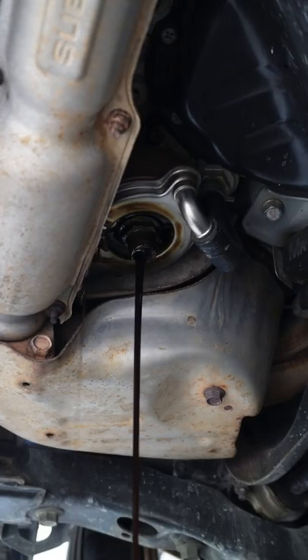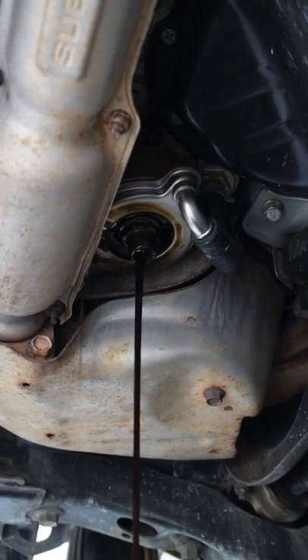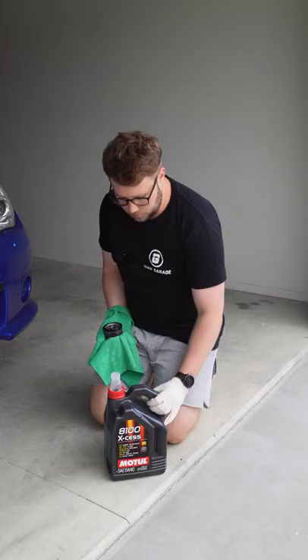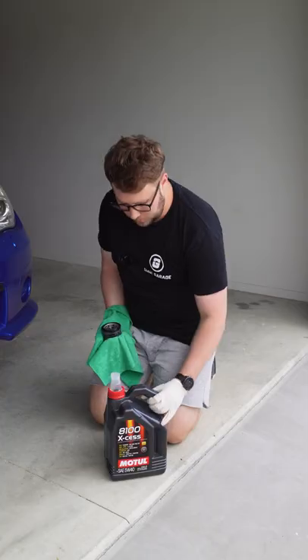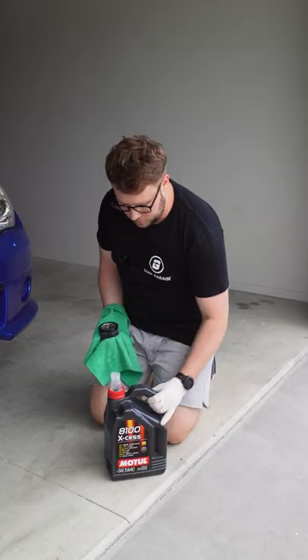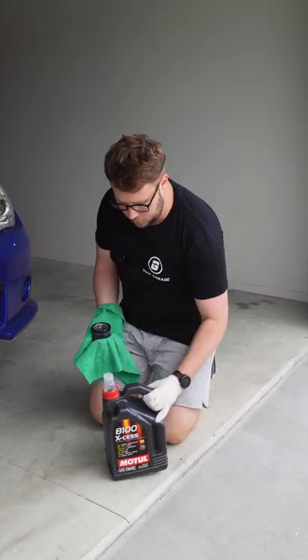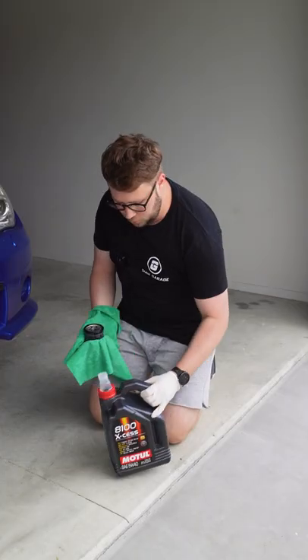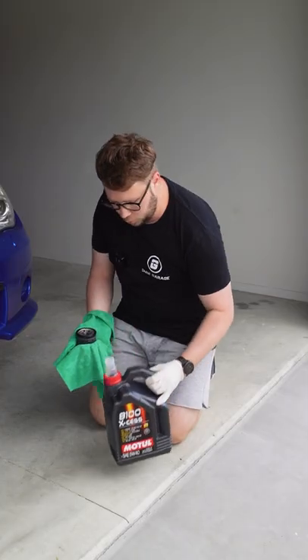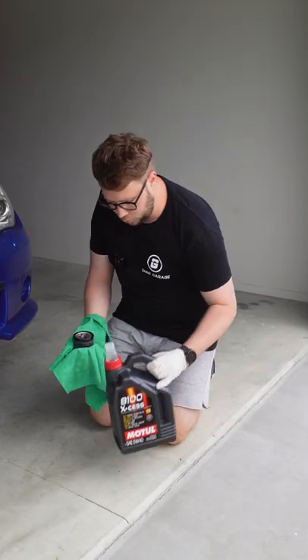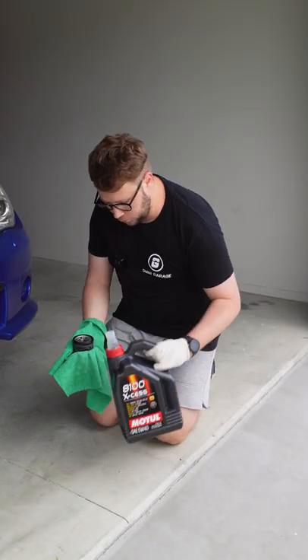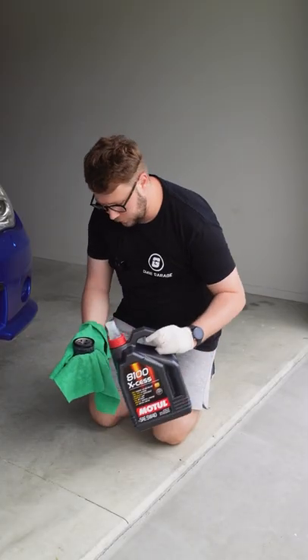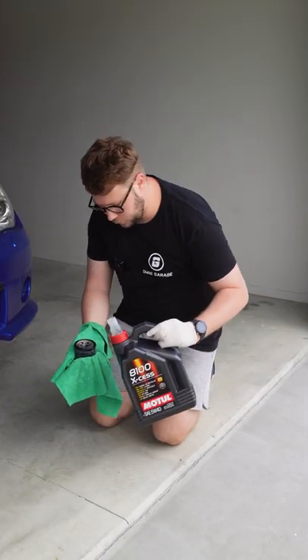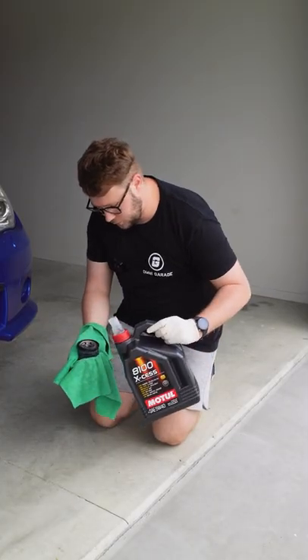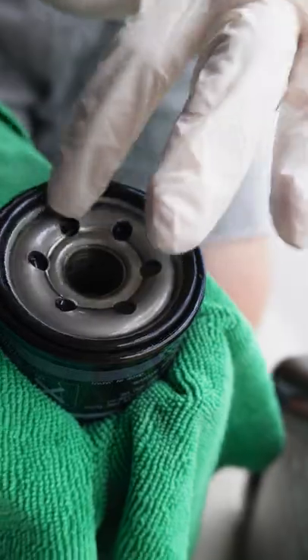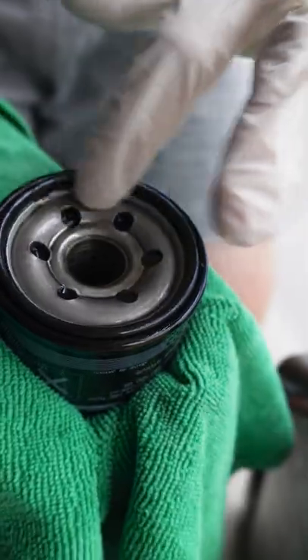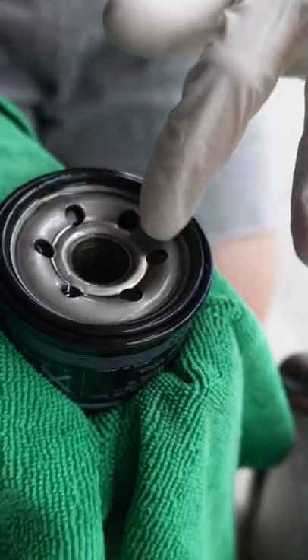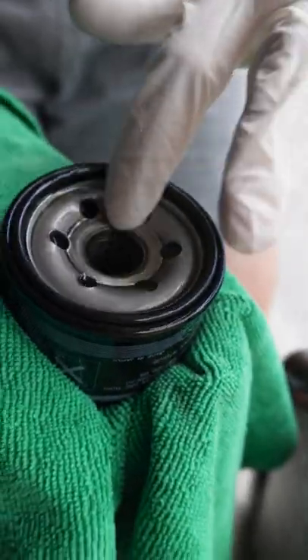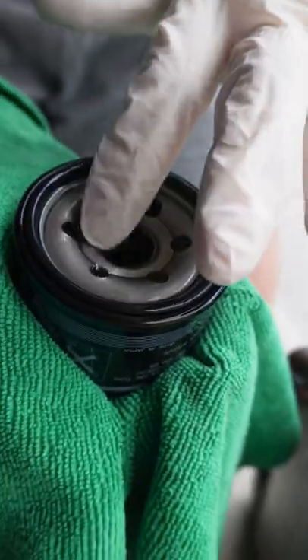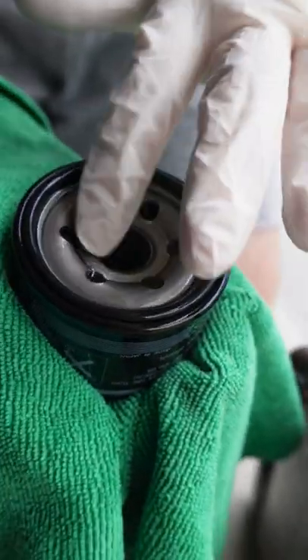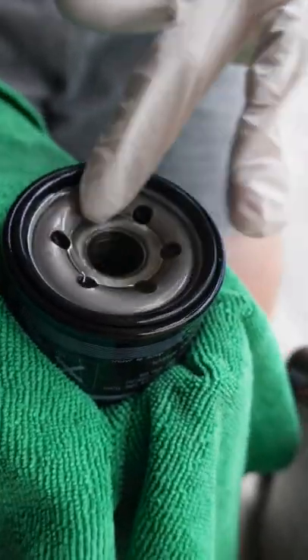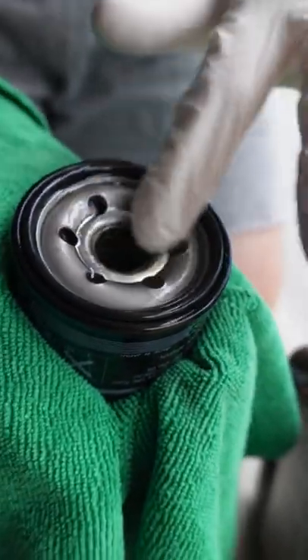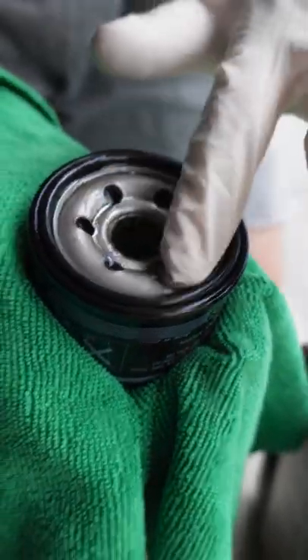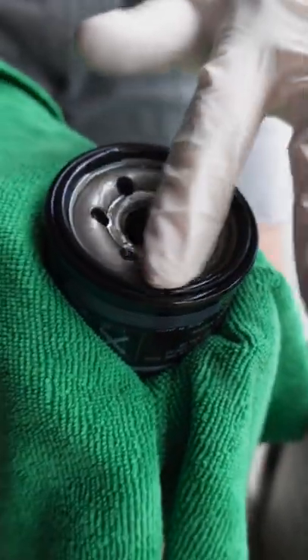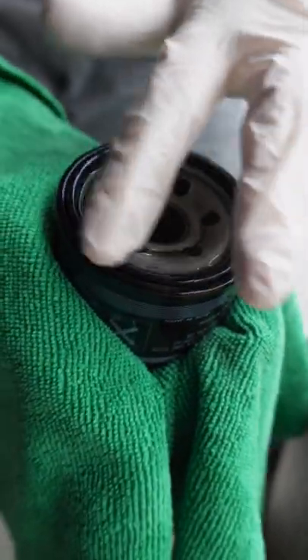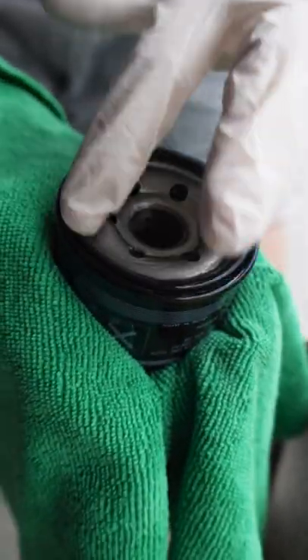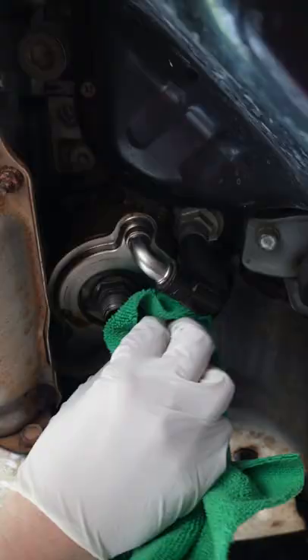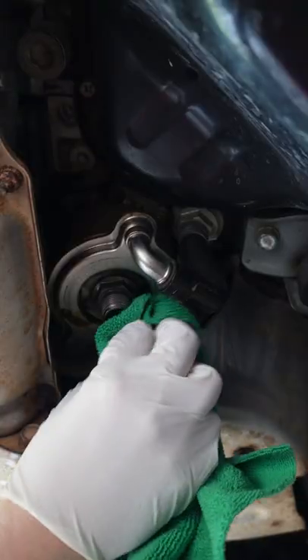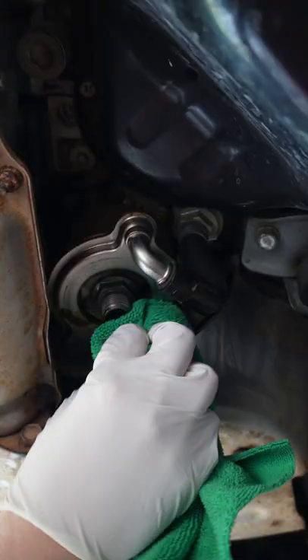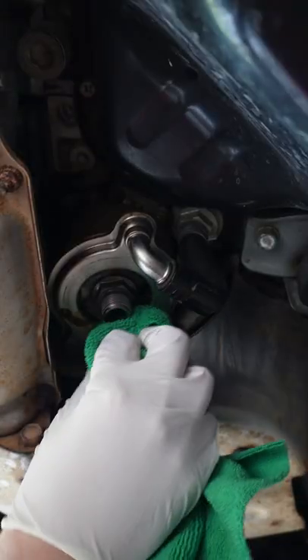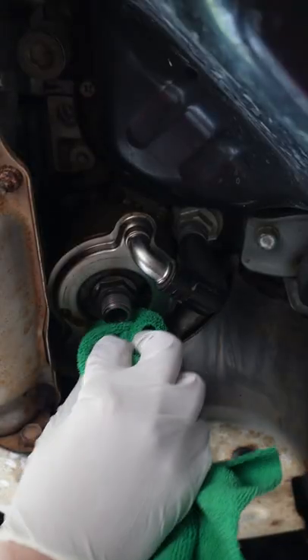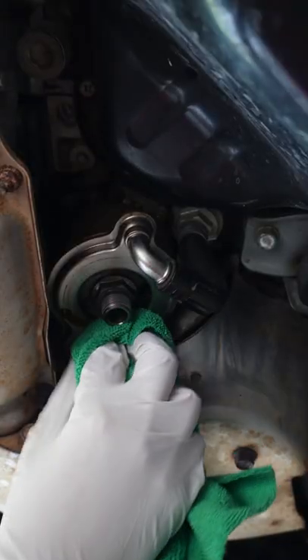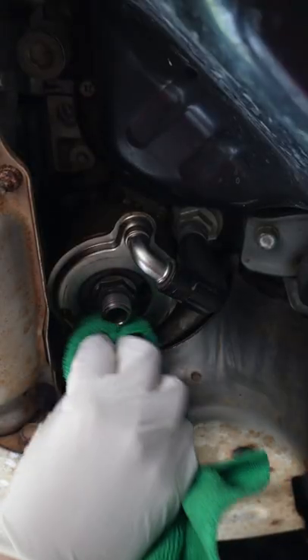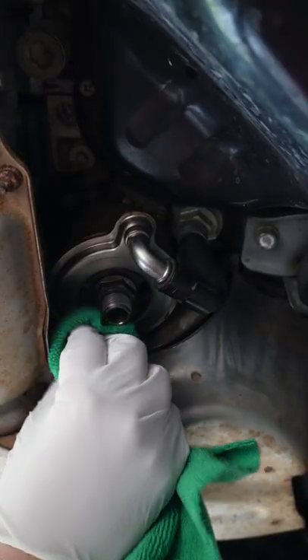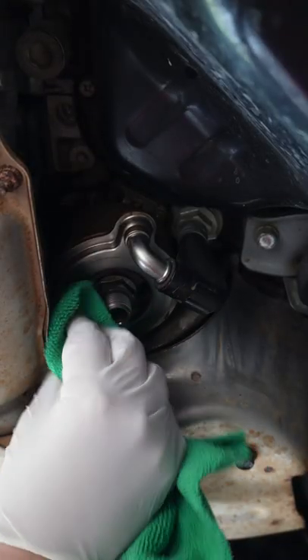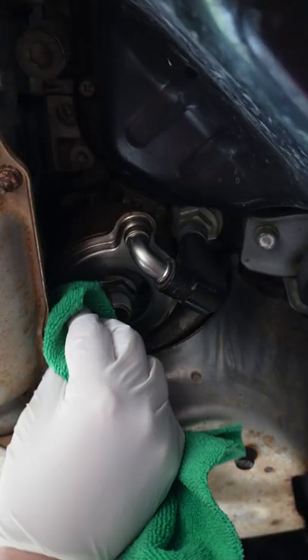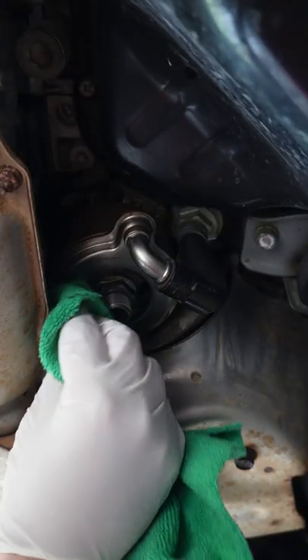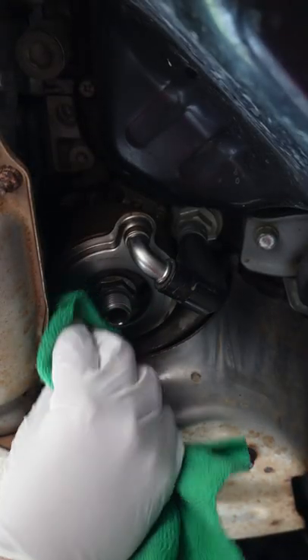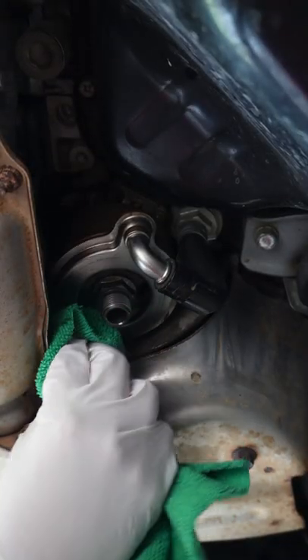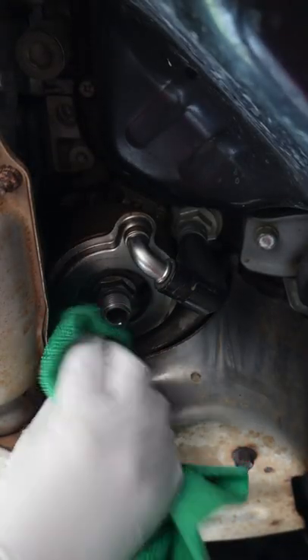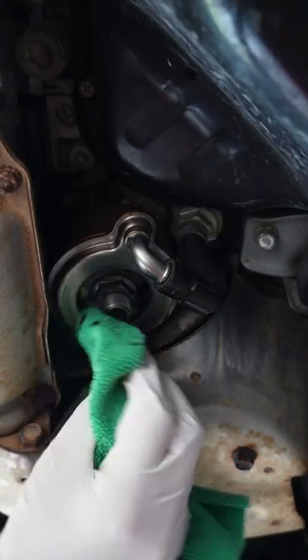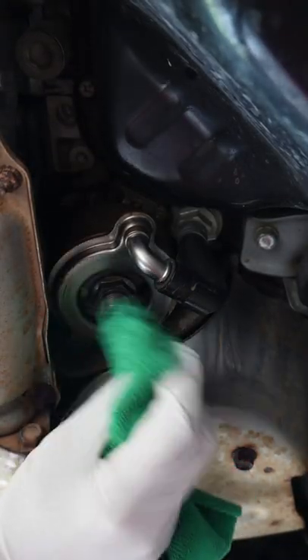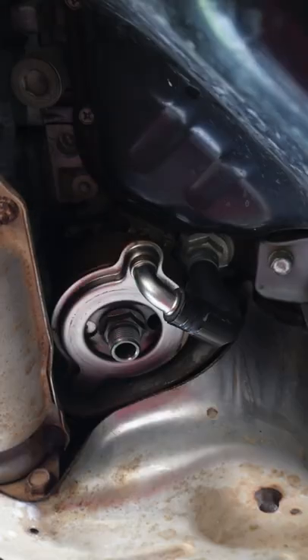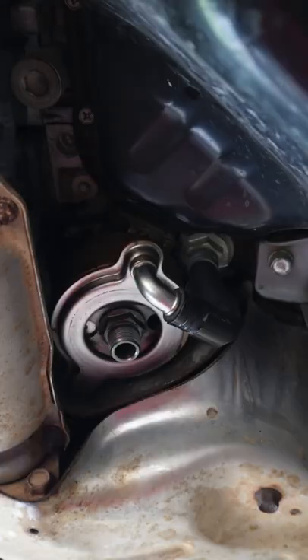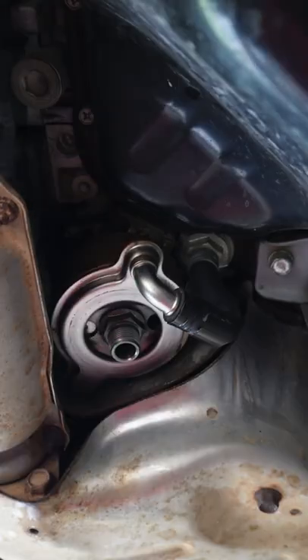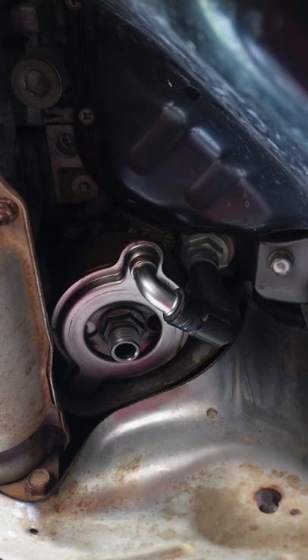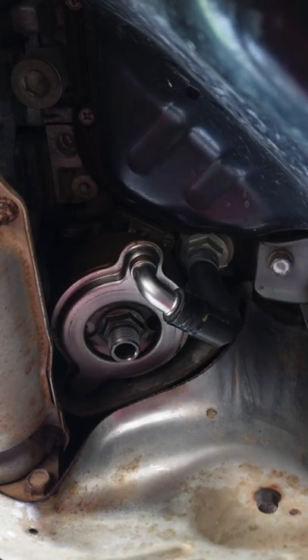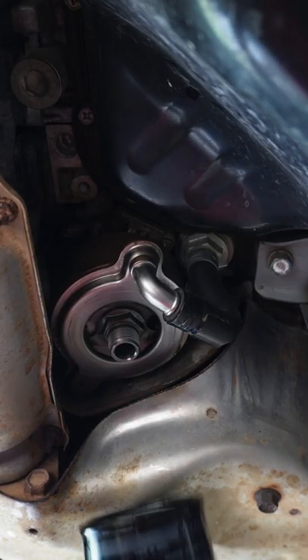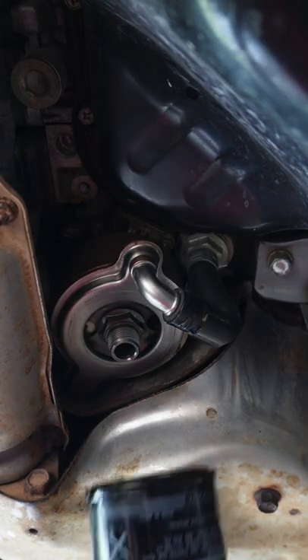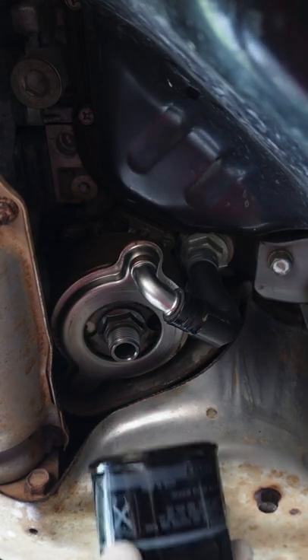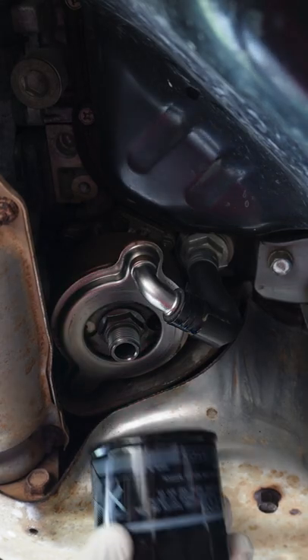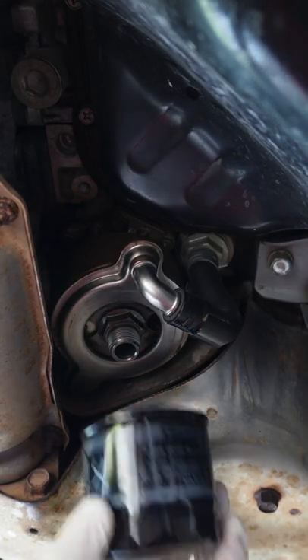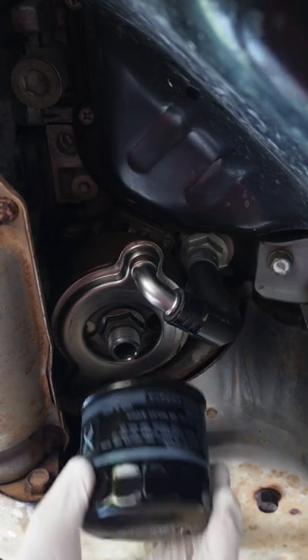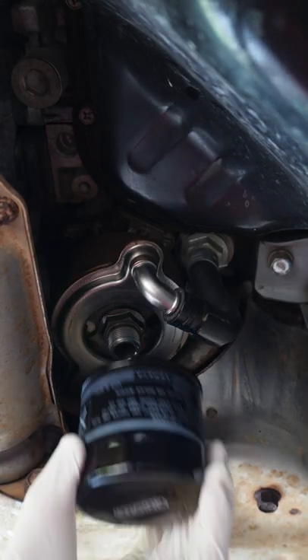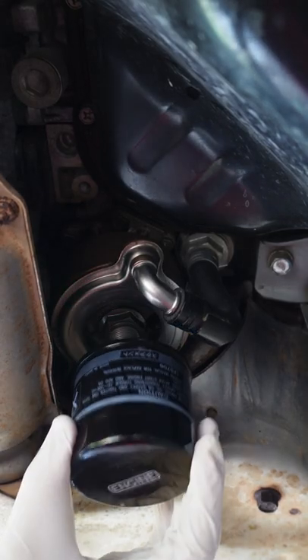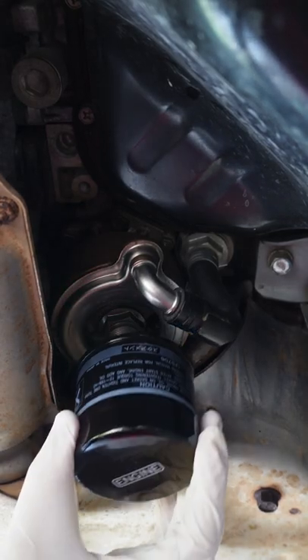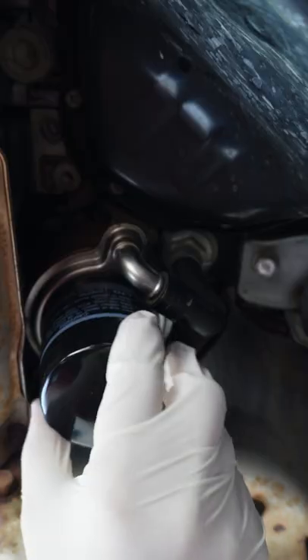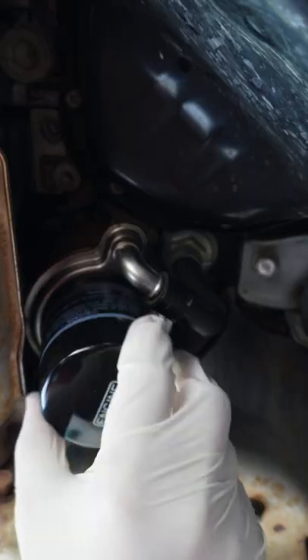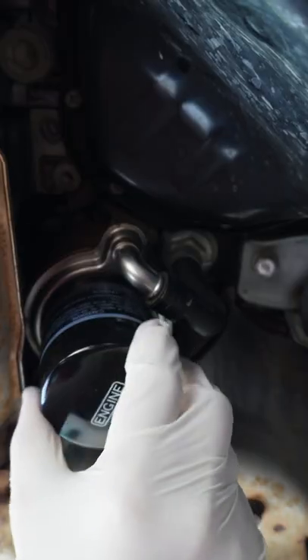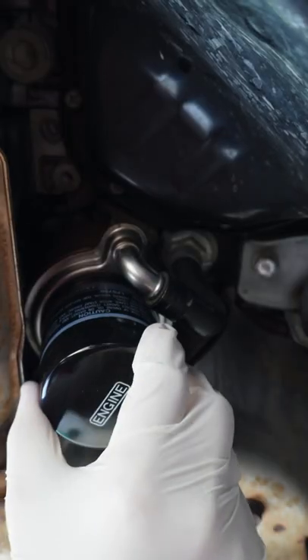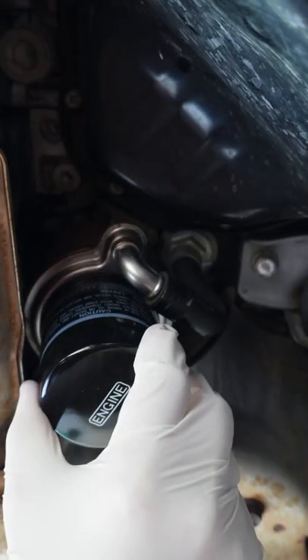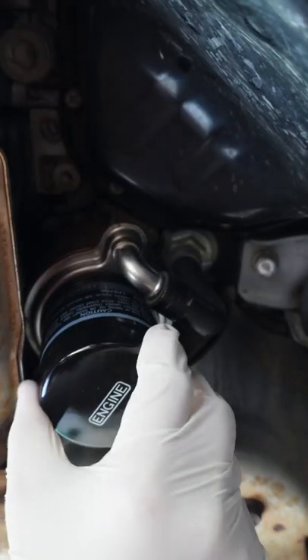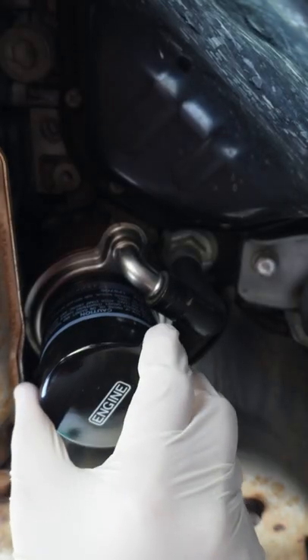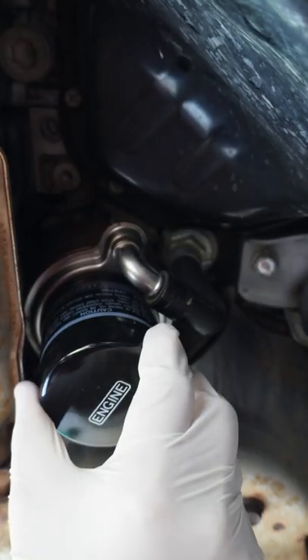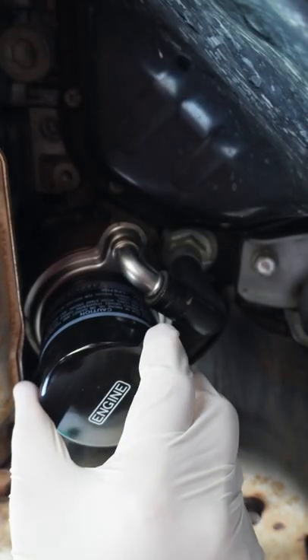Prep your new oil filter. Wipe away the excess oil and screw the new filter on. Don't over tighten.